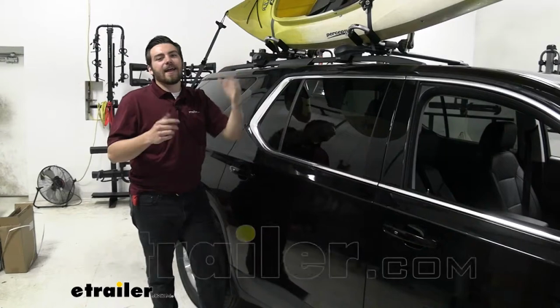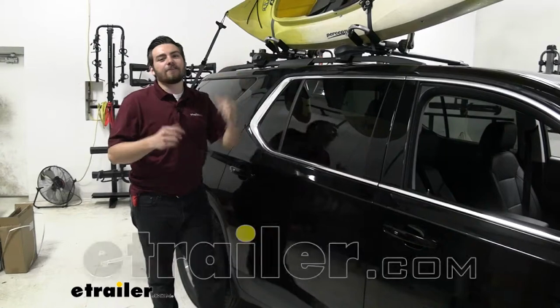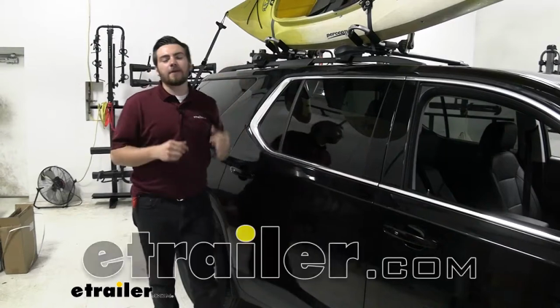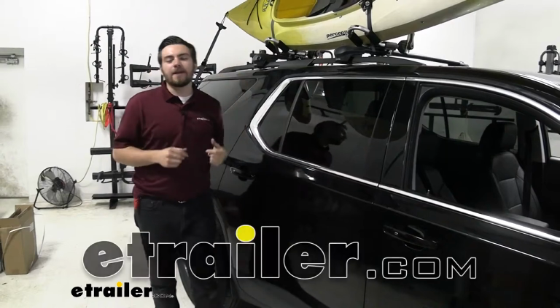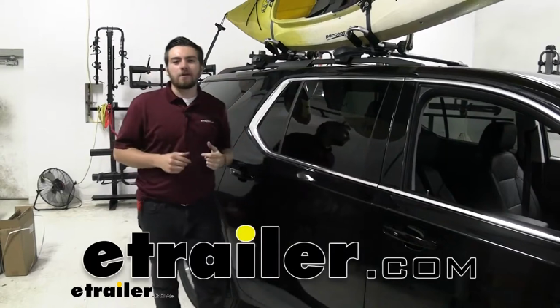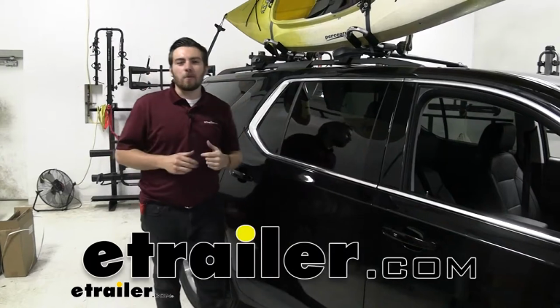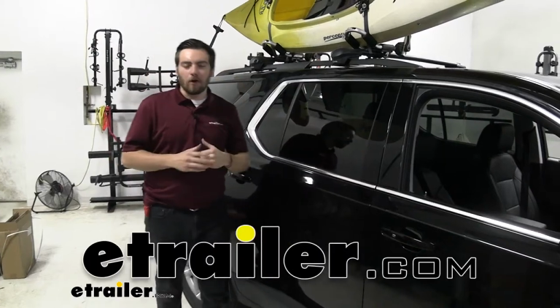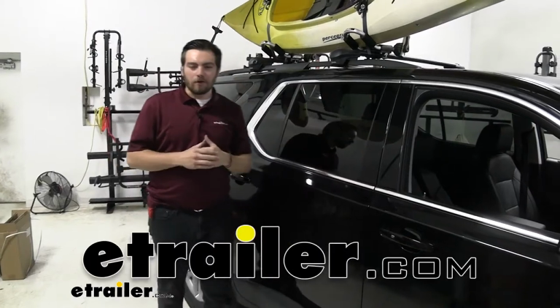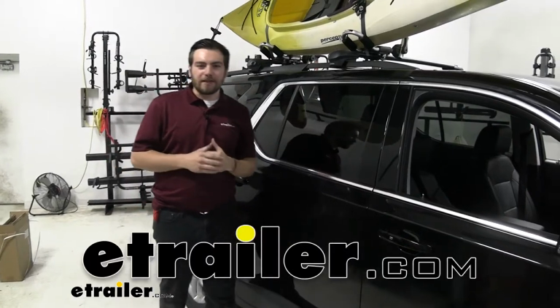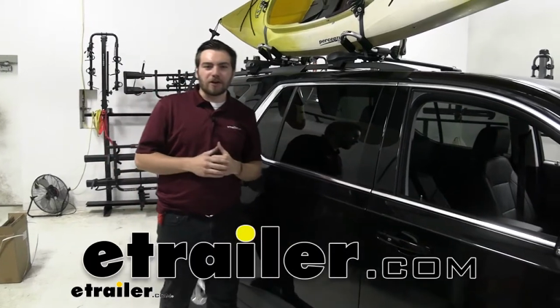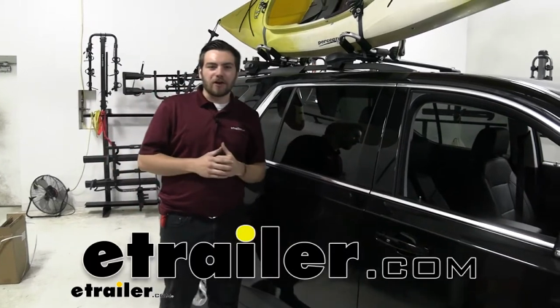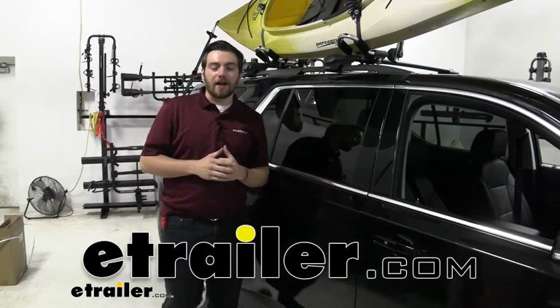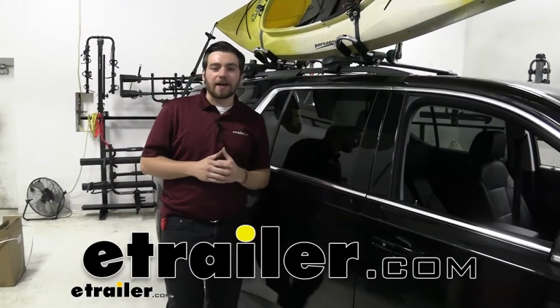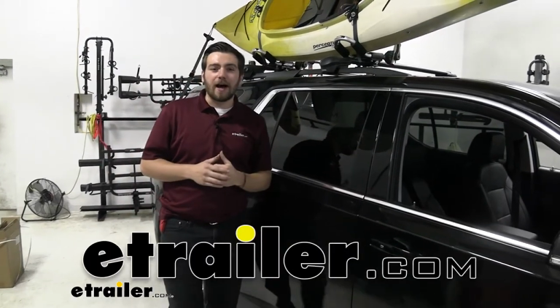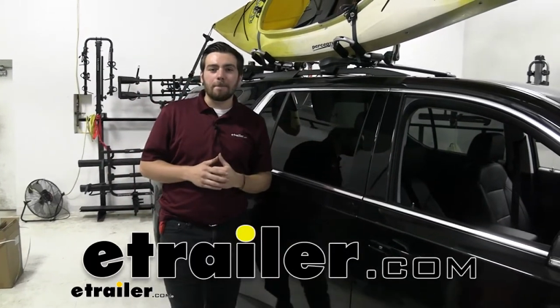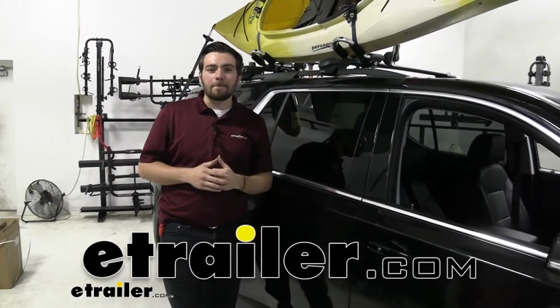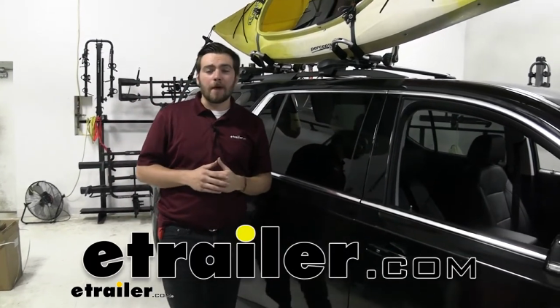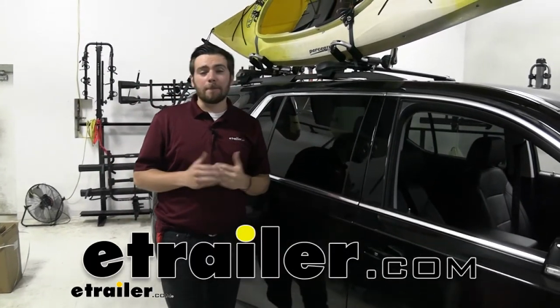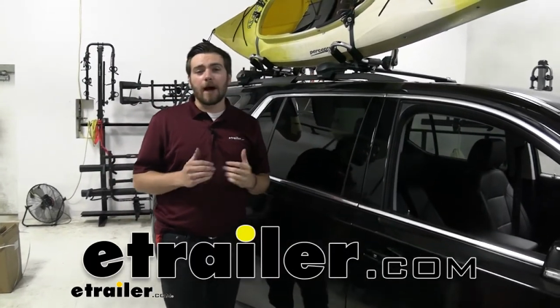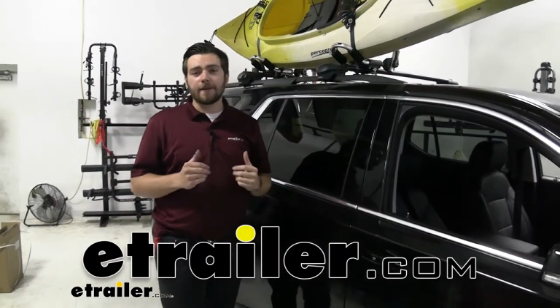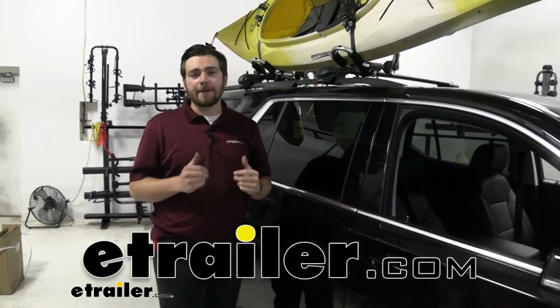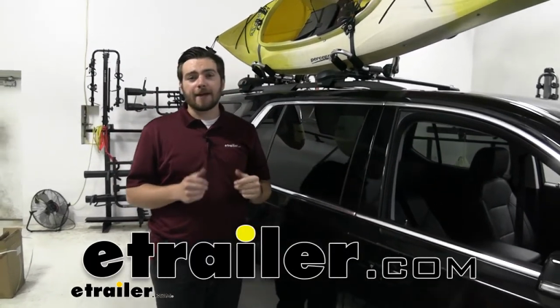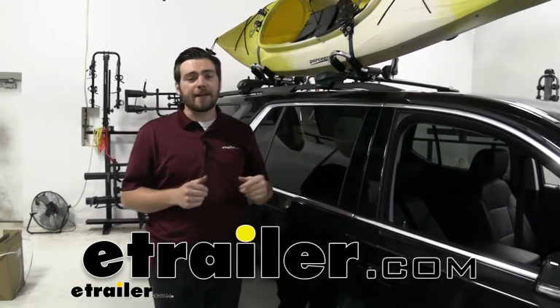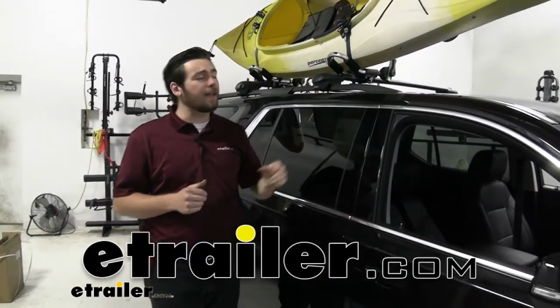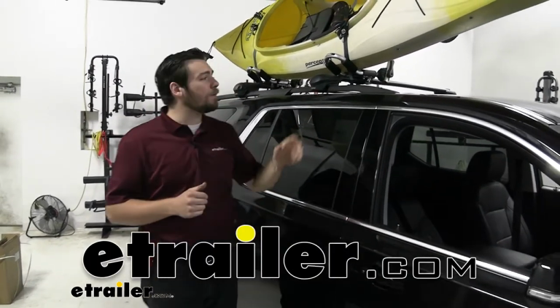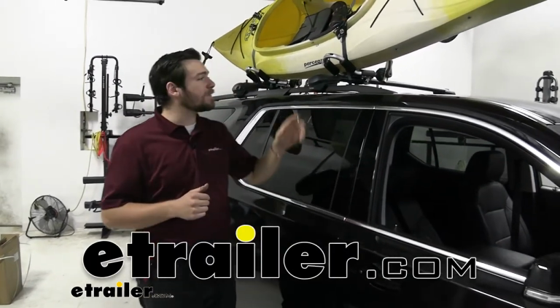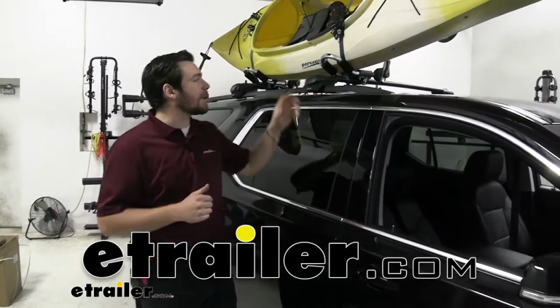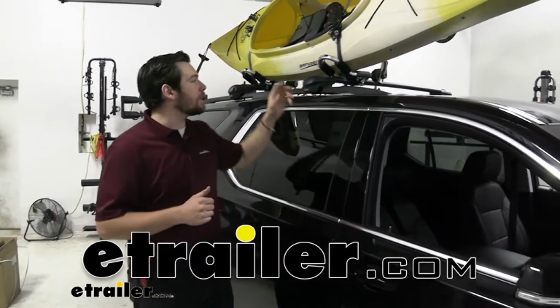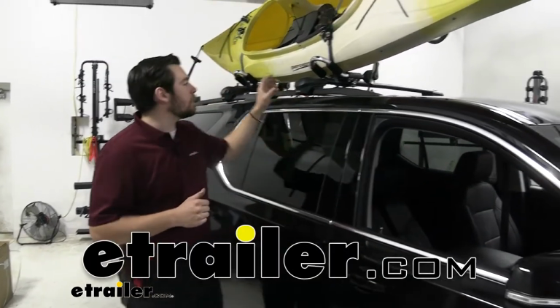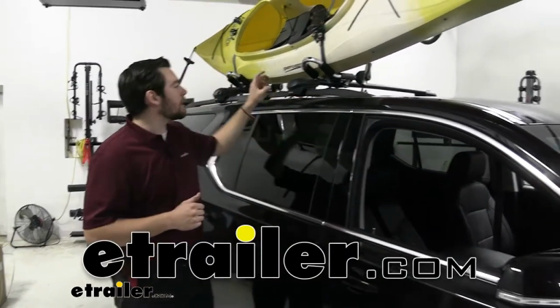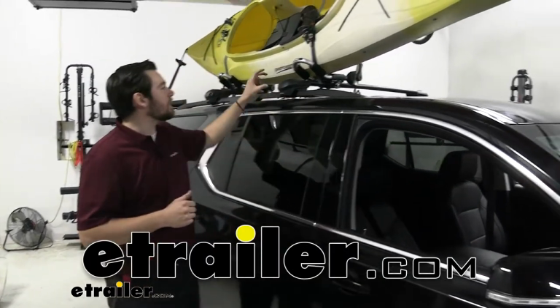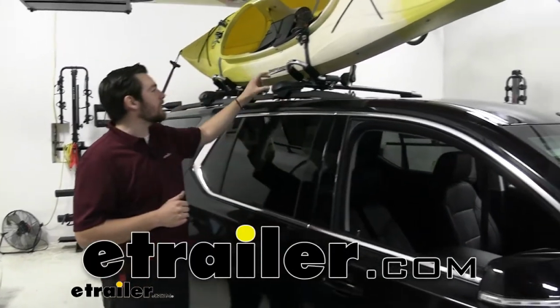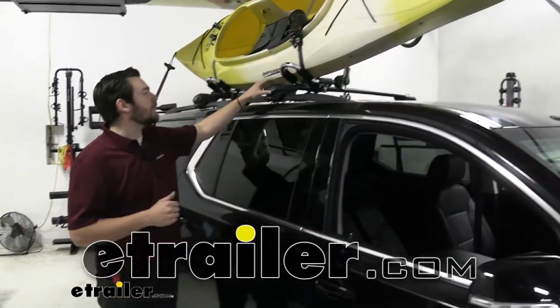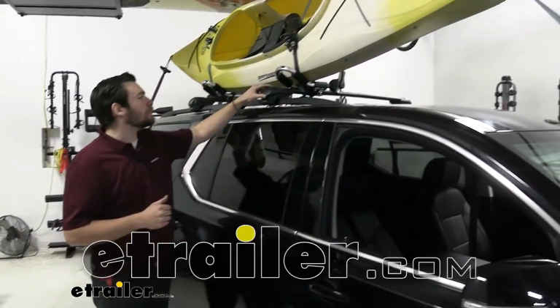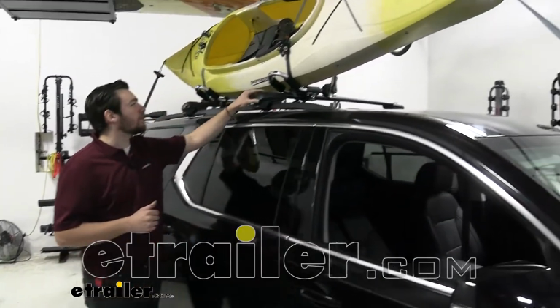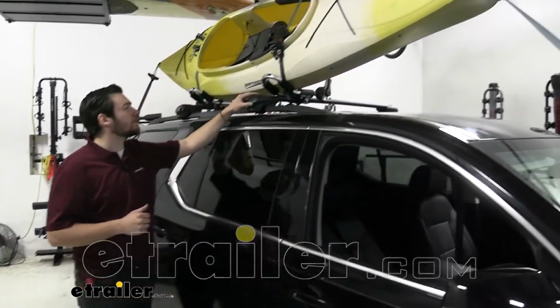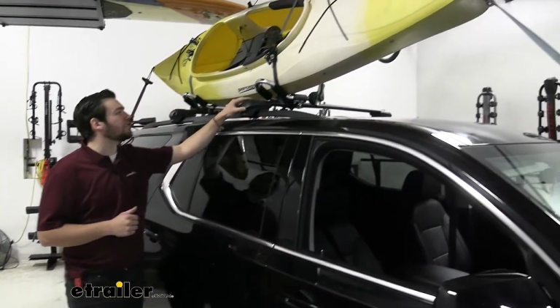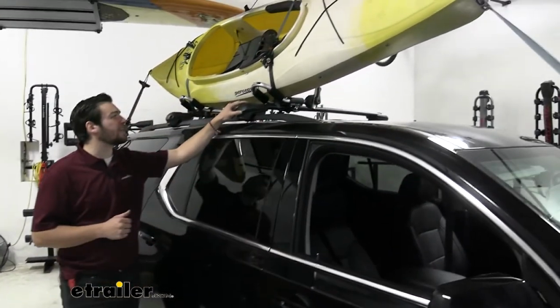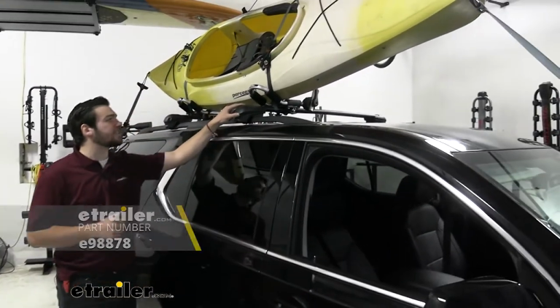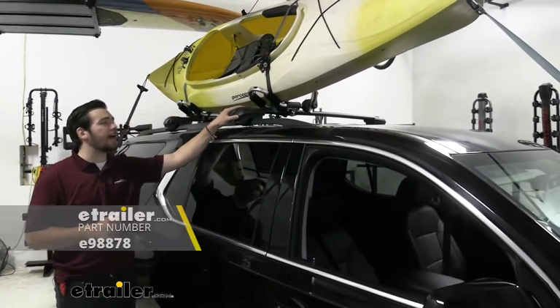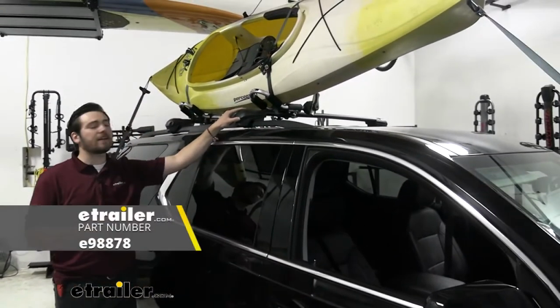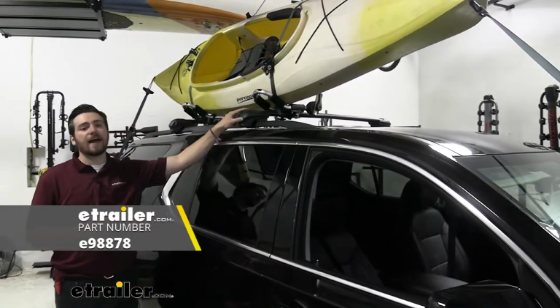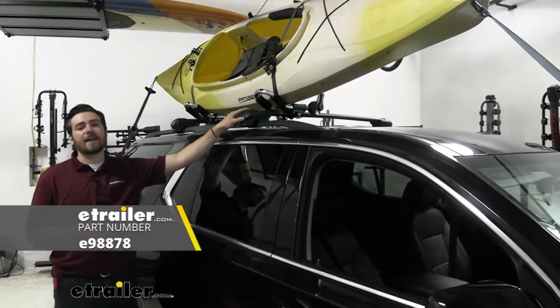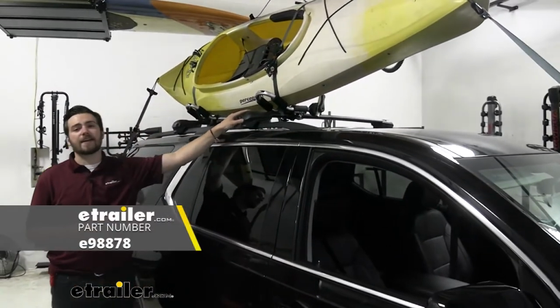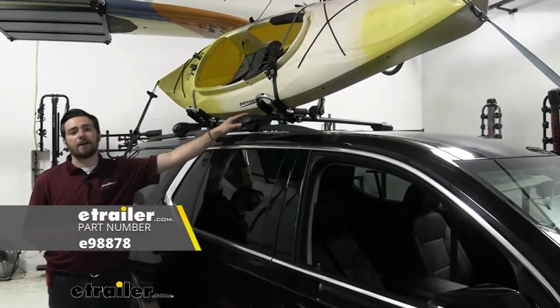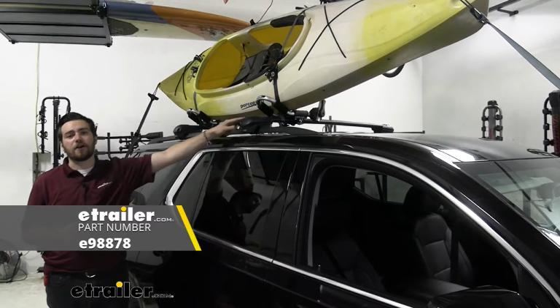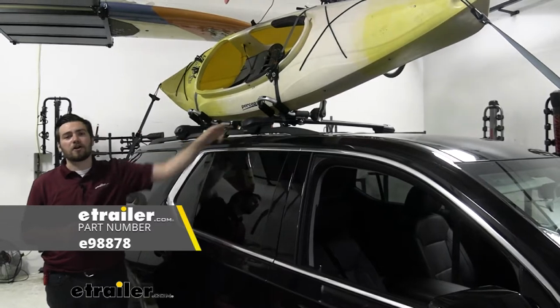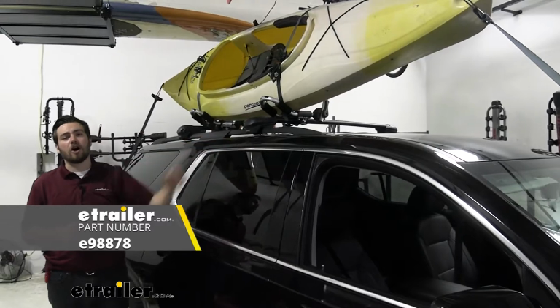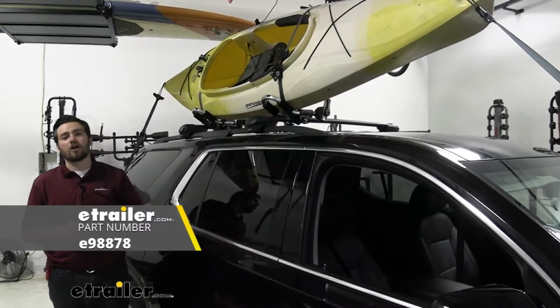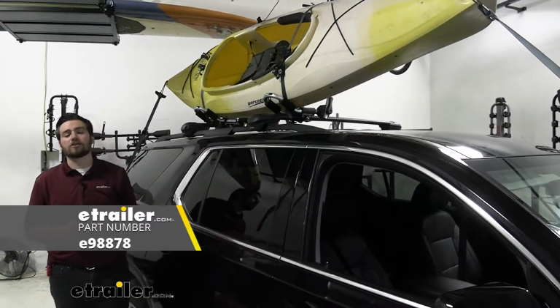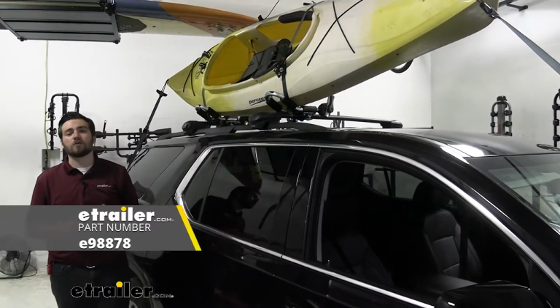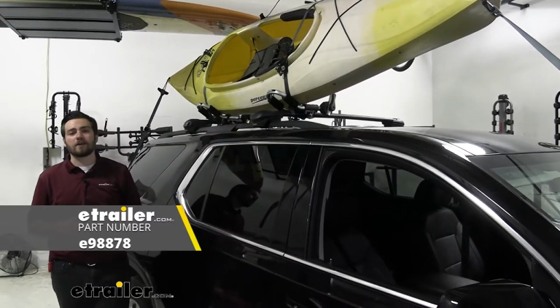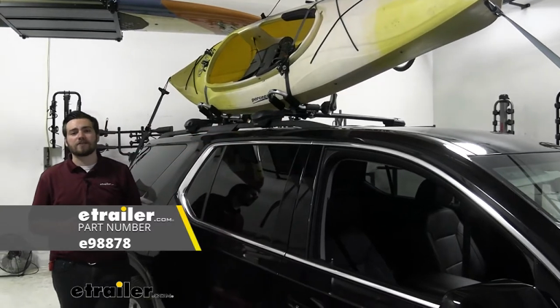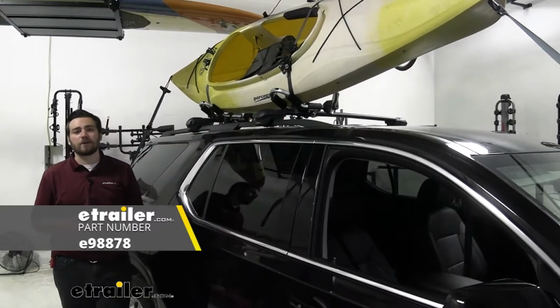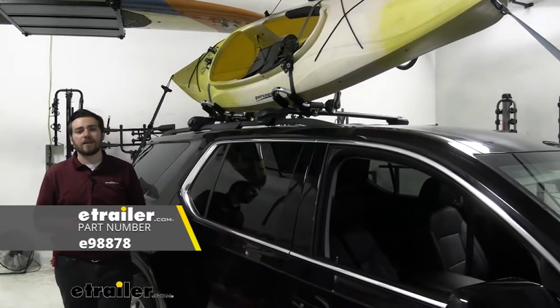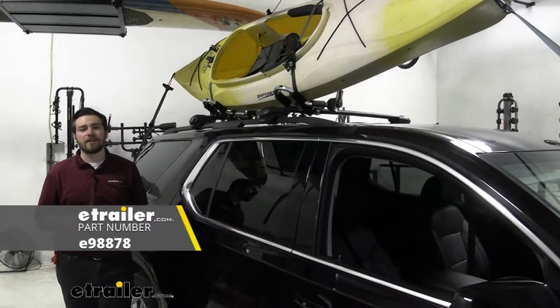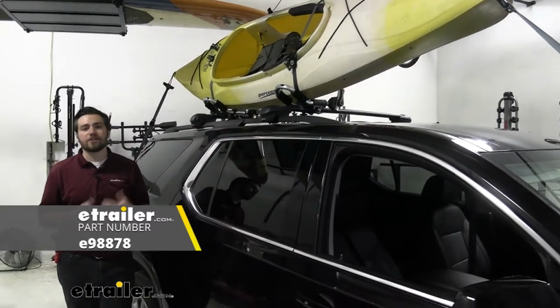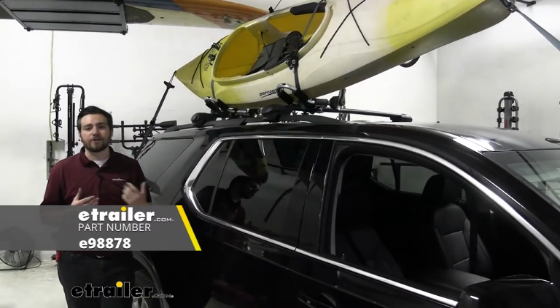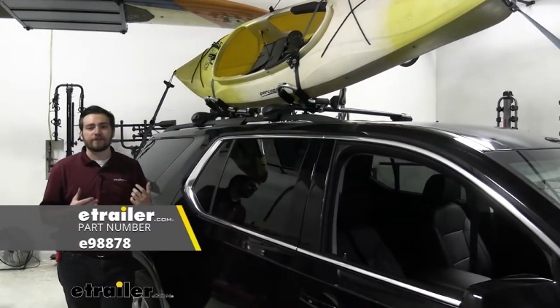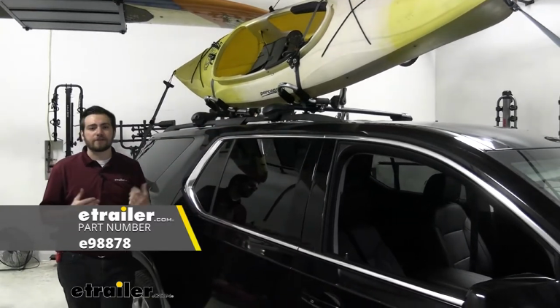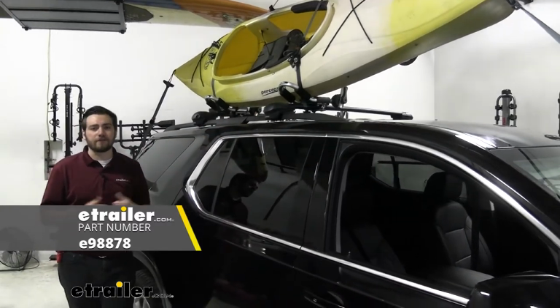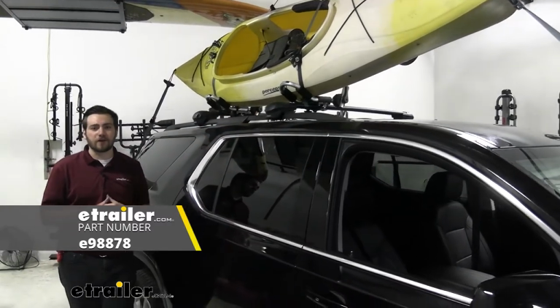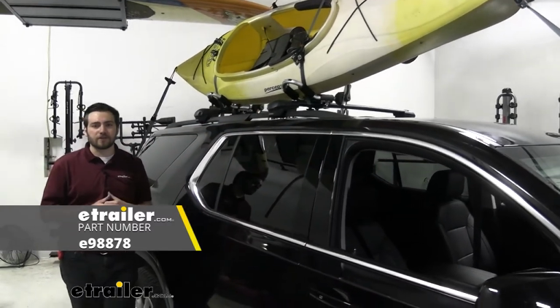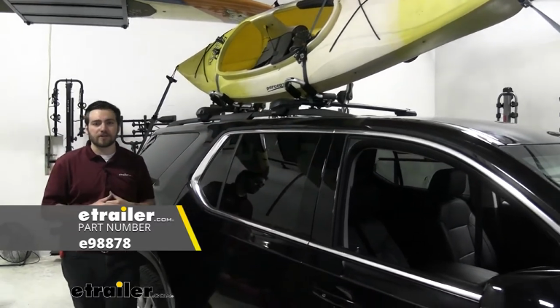Hey everybody, welcome to eTrailer.com. I'm Bobby, and today we're taking a look at the eTrailer J-Style Kayak Carrier on our 2020 Chevy Traverse.